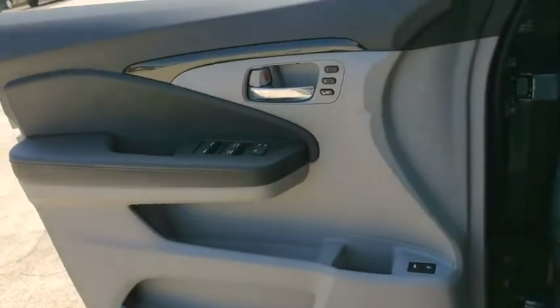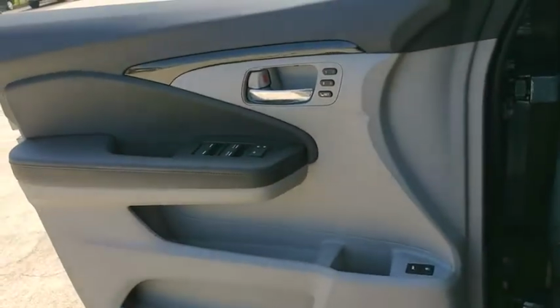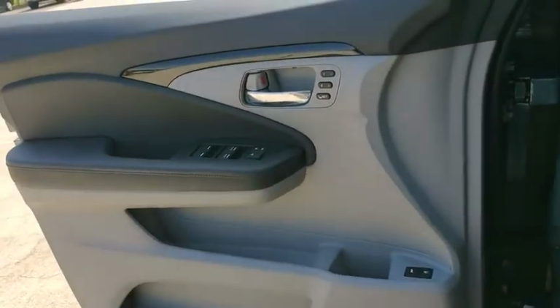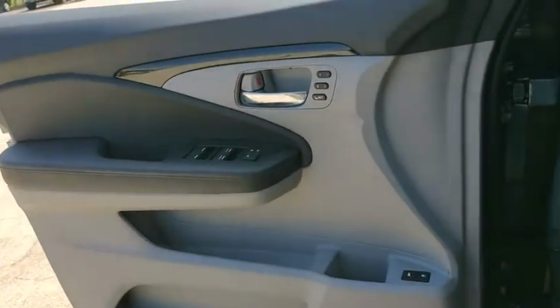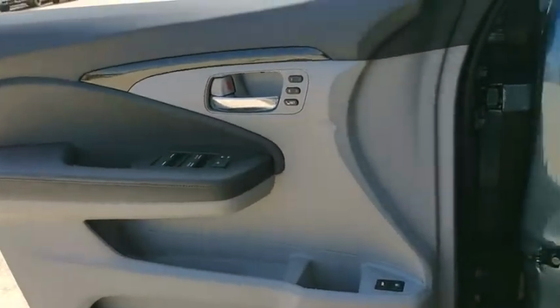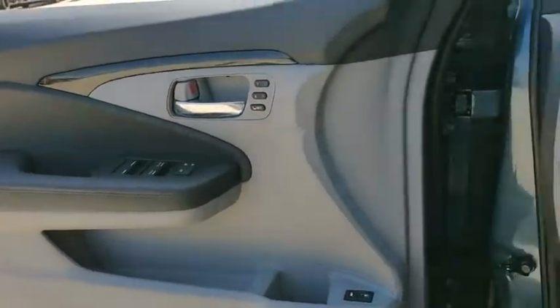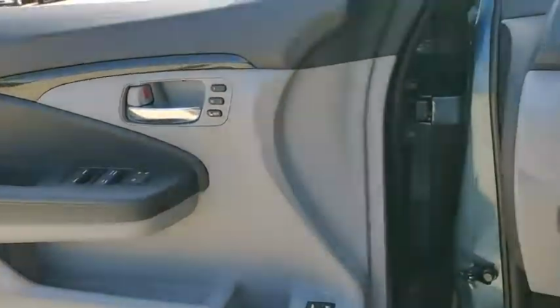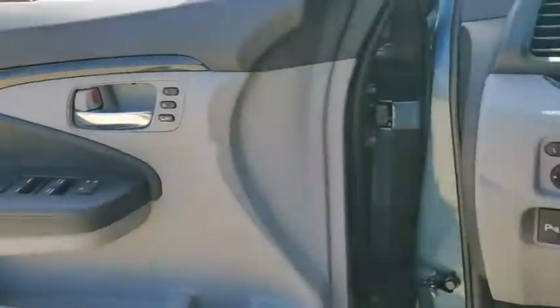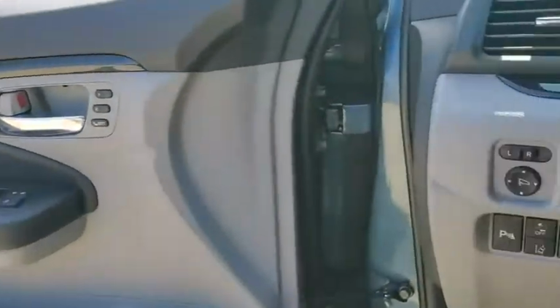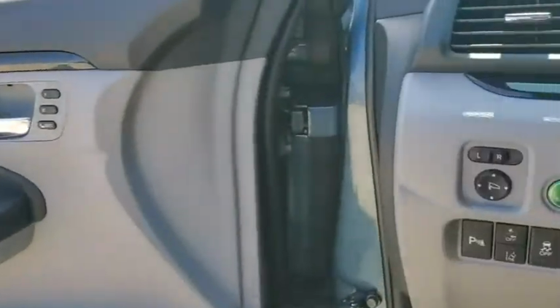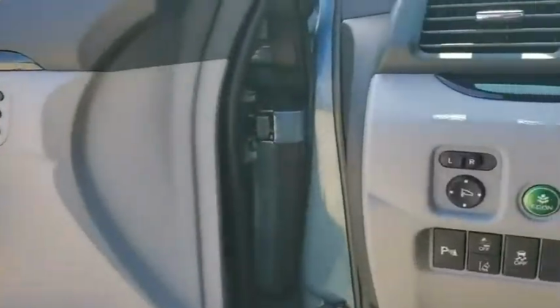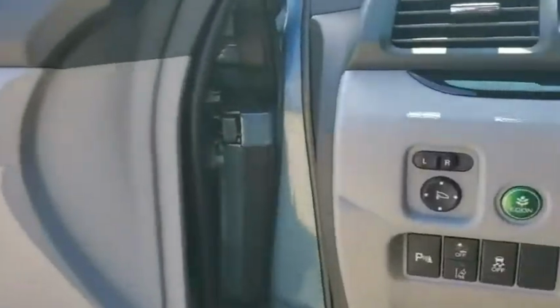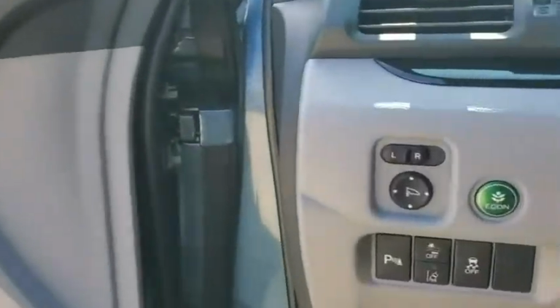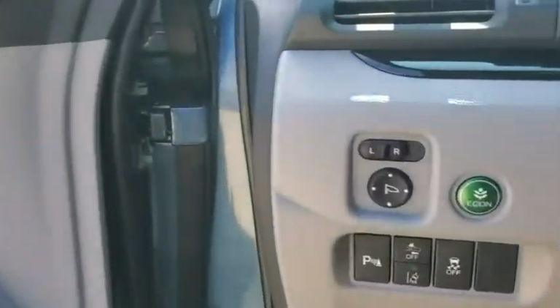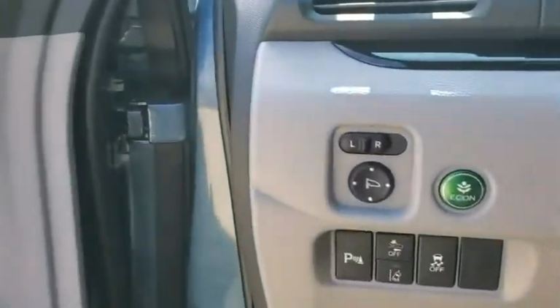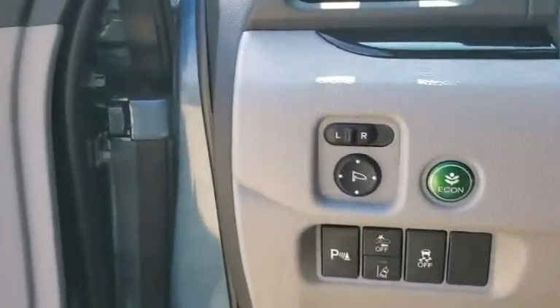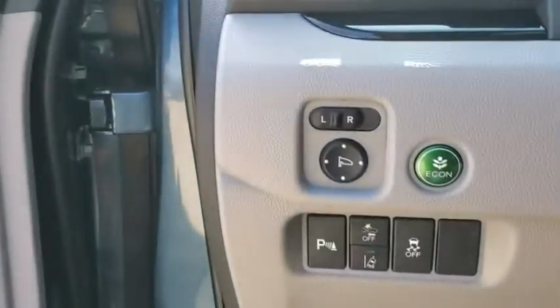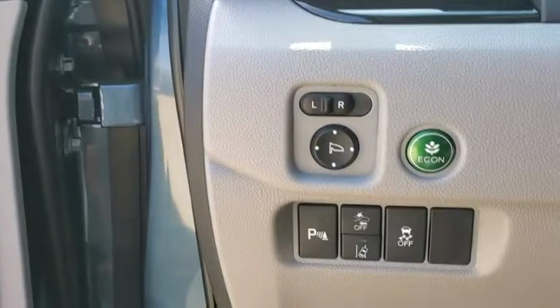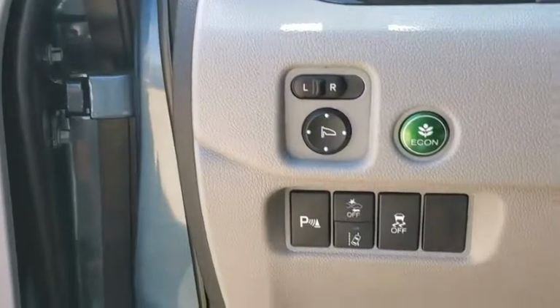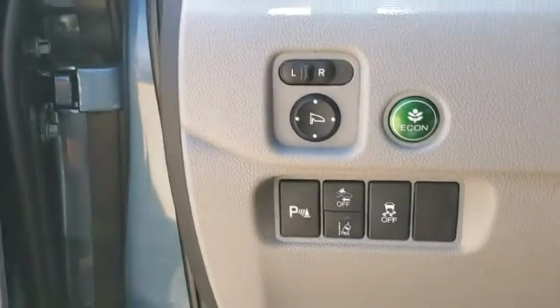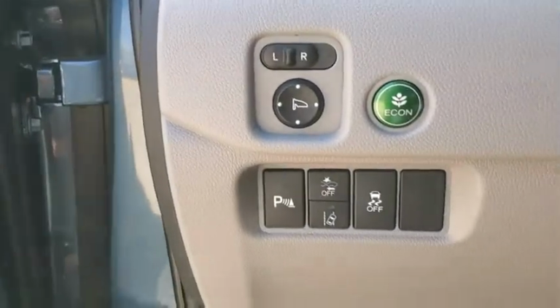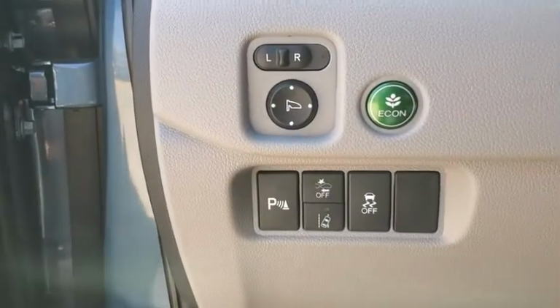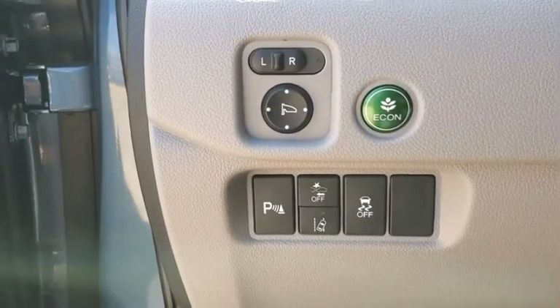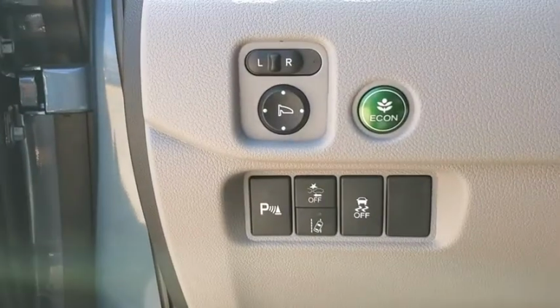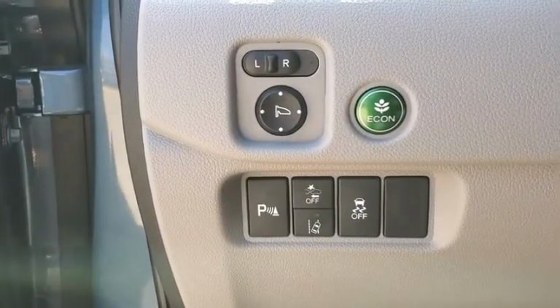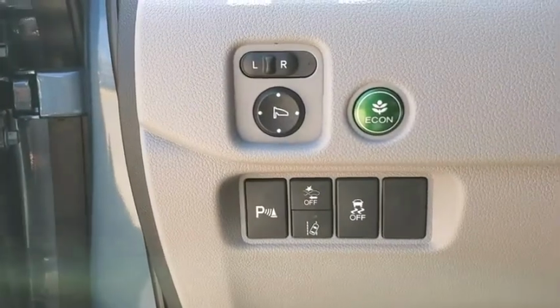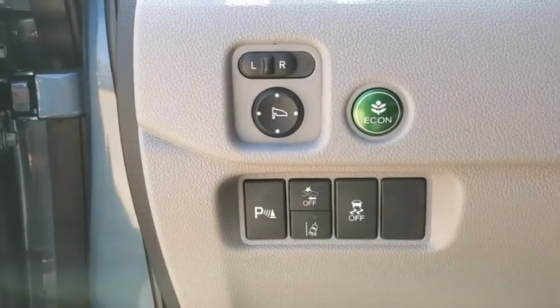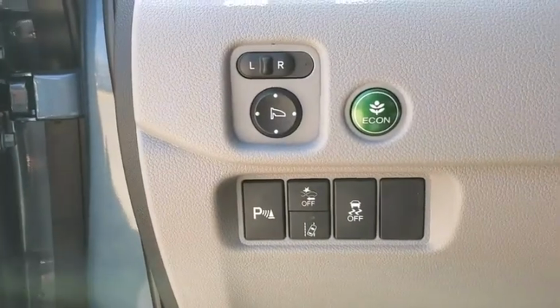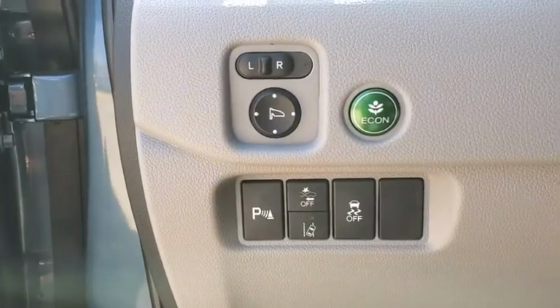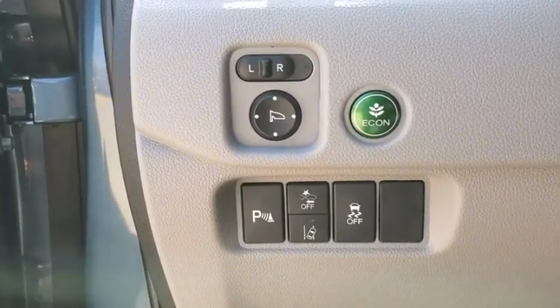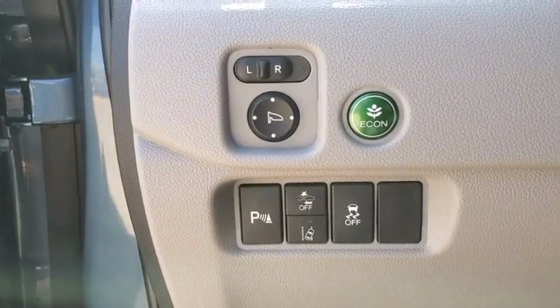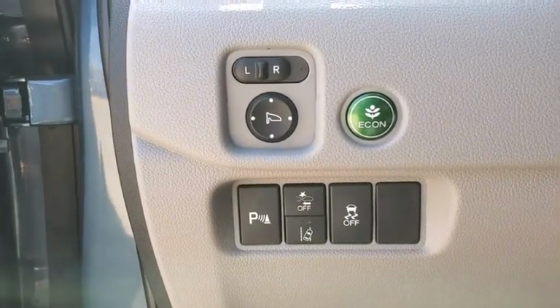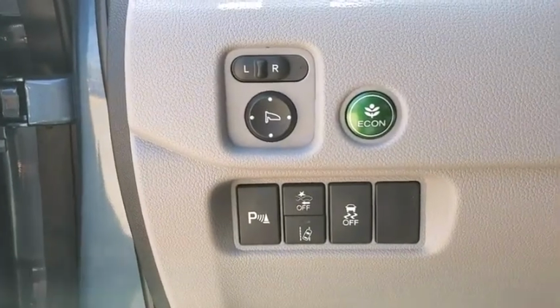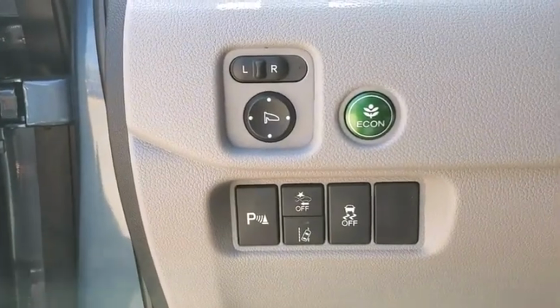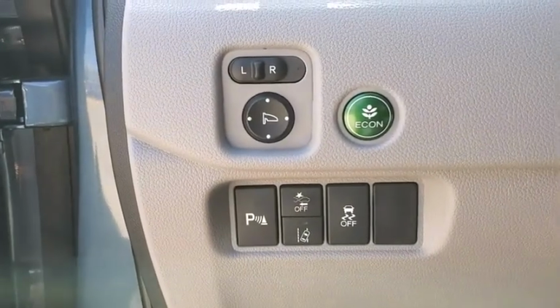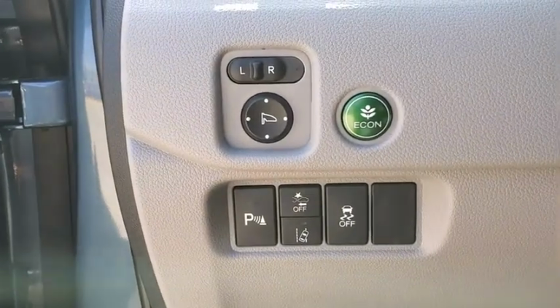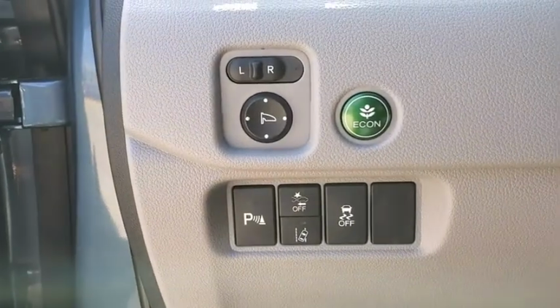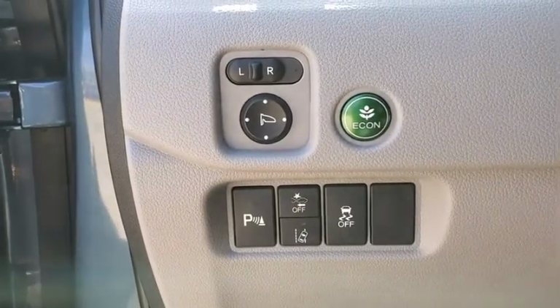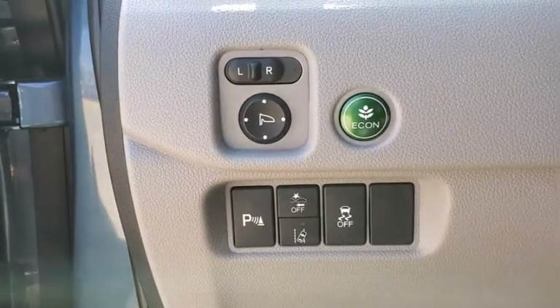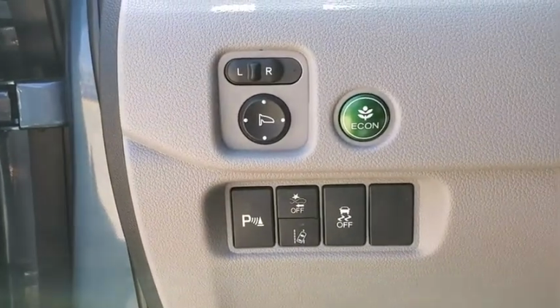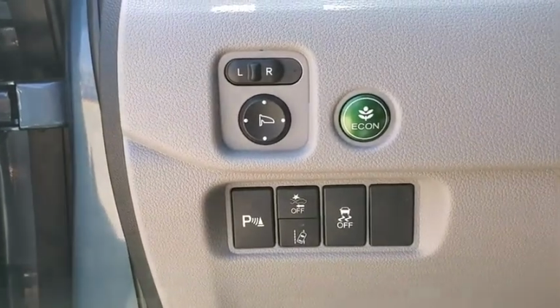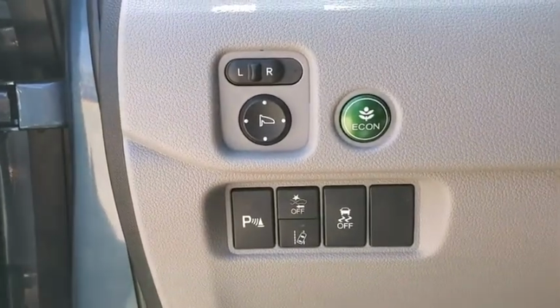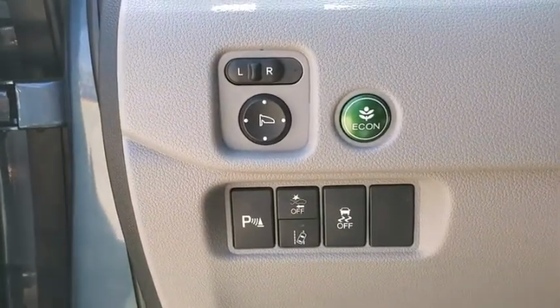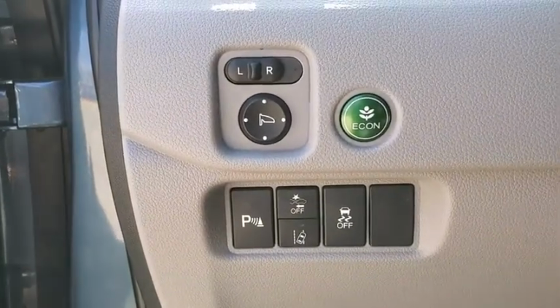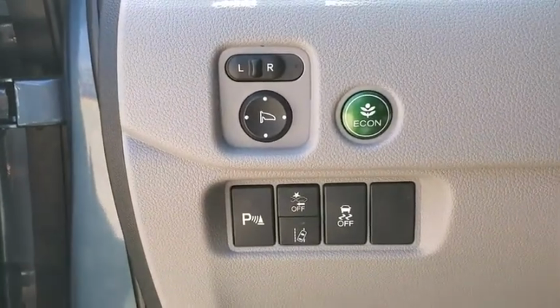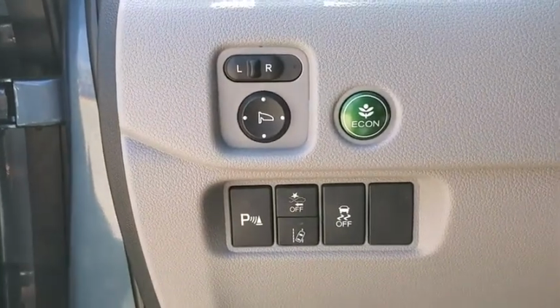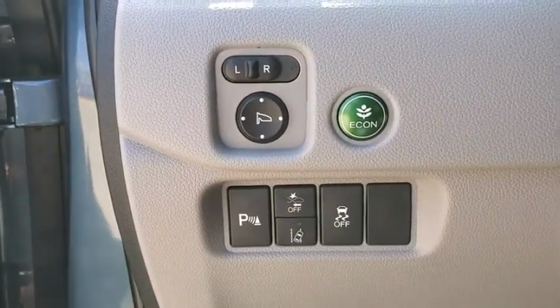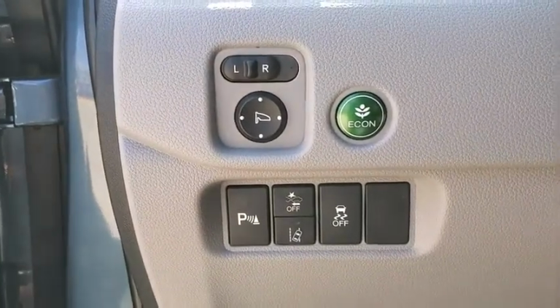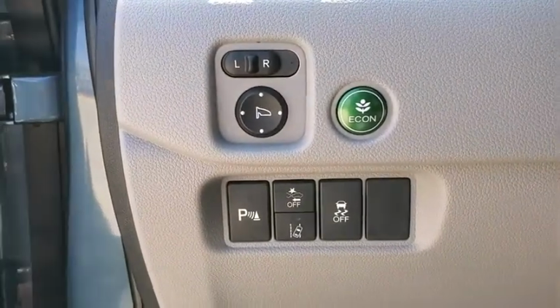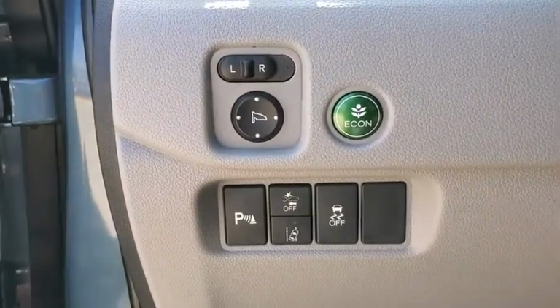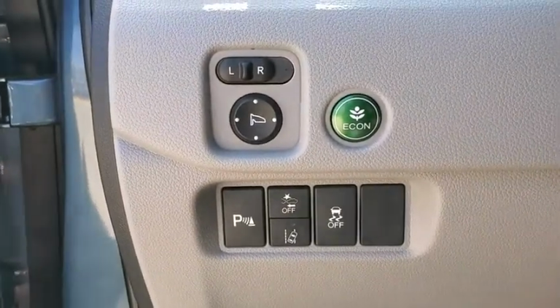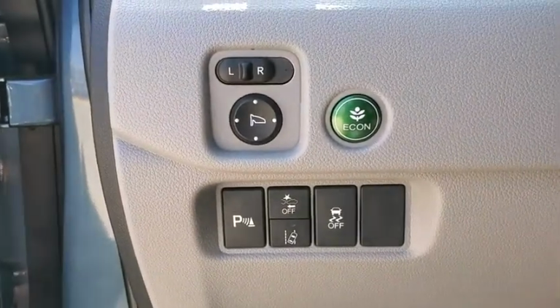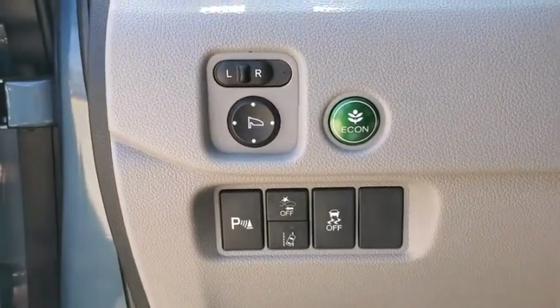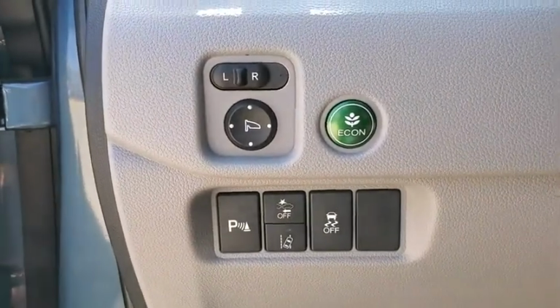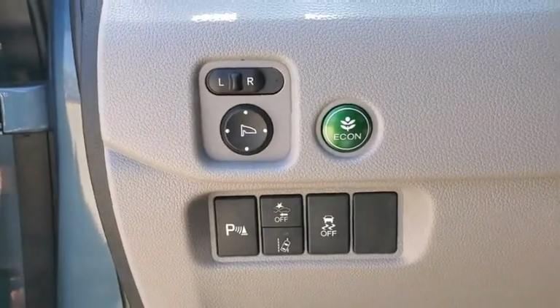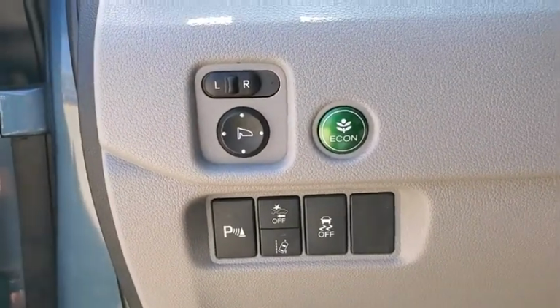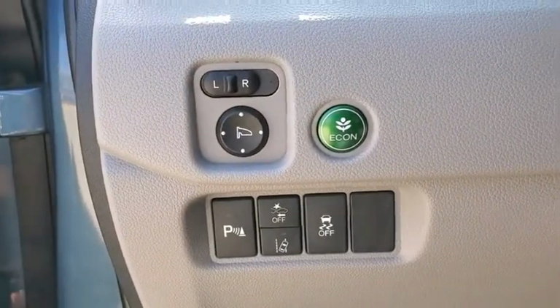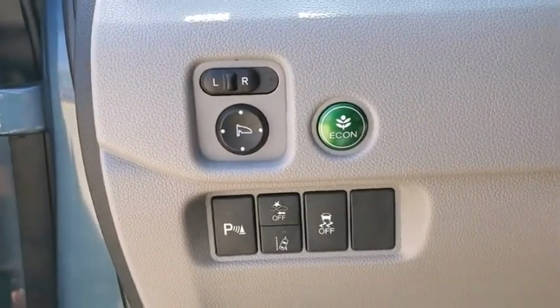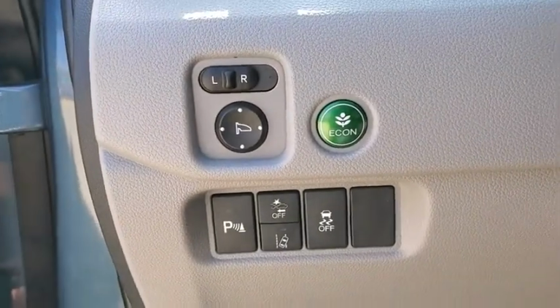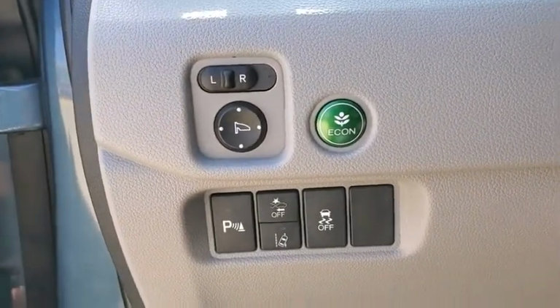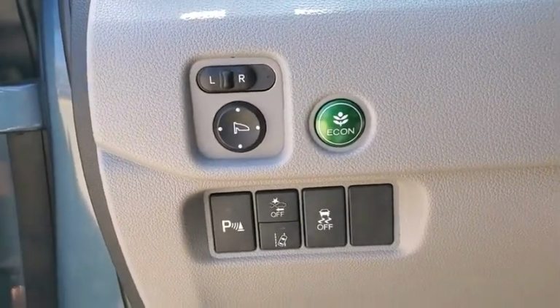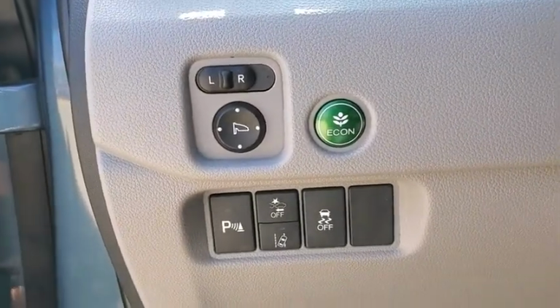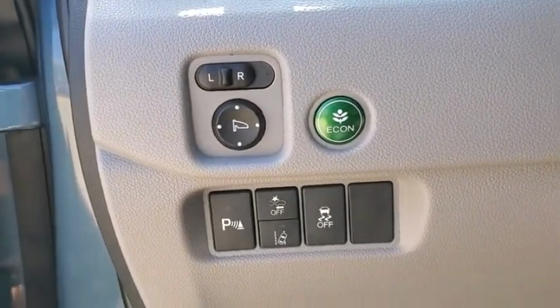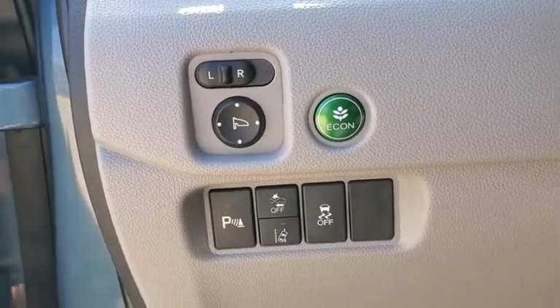Rear window defroster, security system, trip computer, fog lights, power moonroof, entertainment system, tachometer, panic alarm, overhead console.